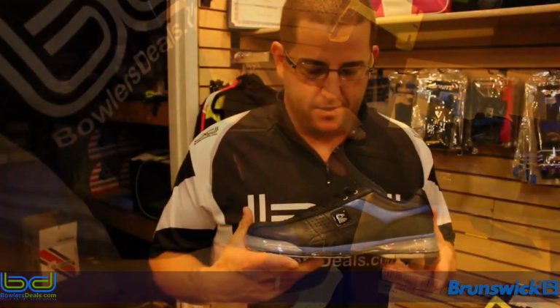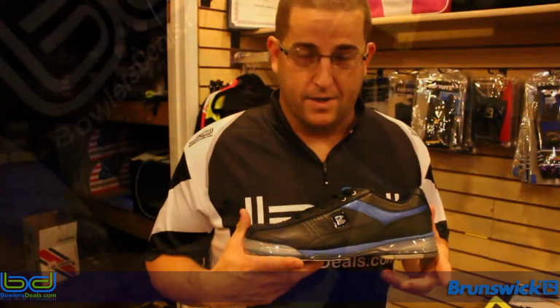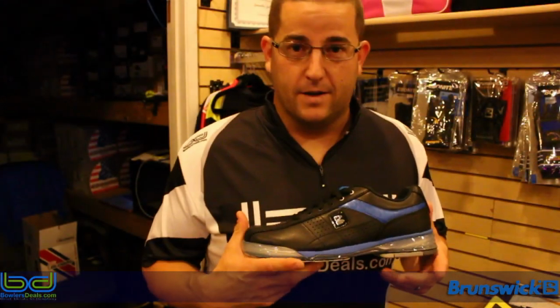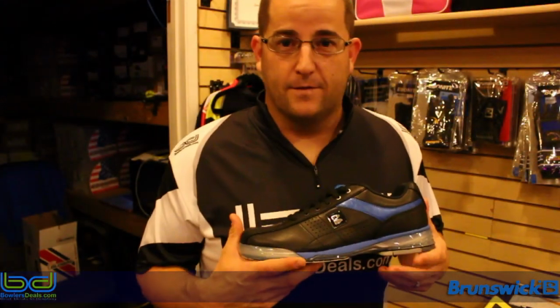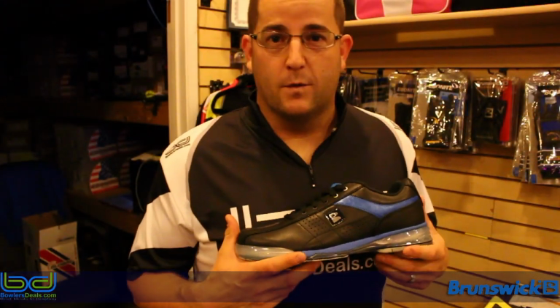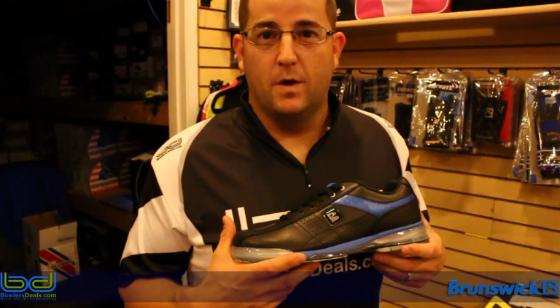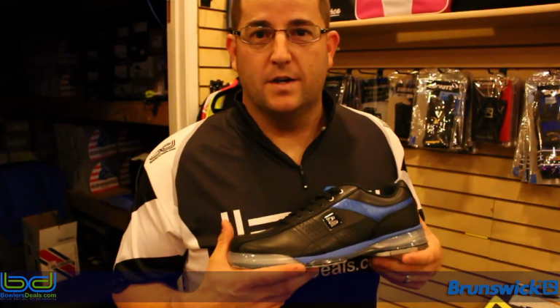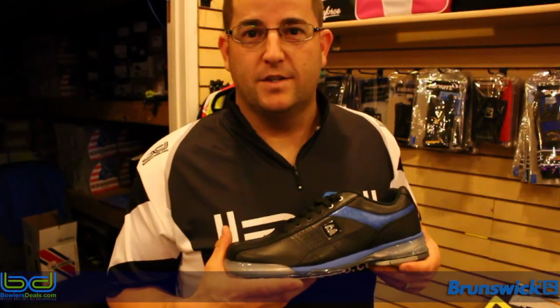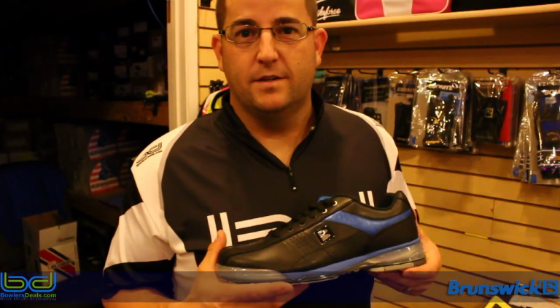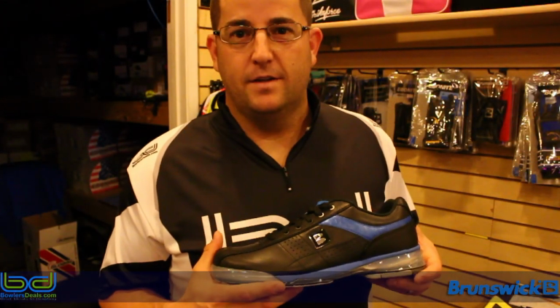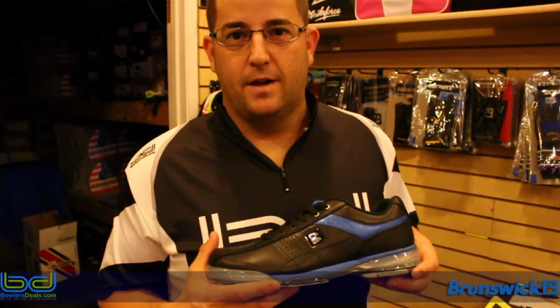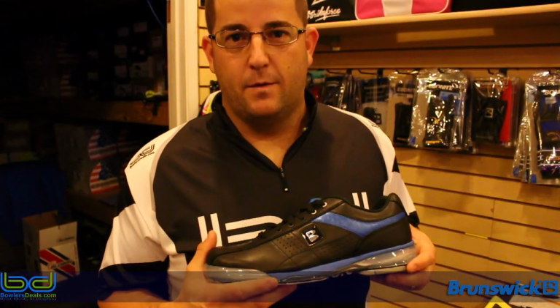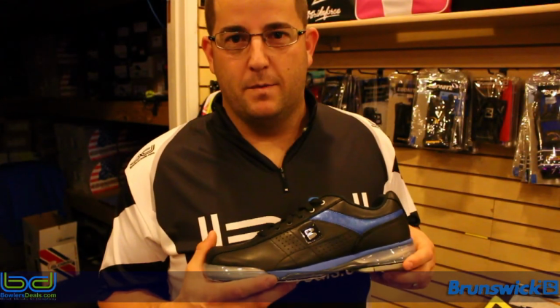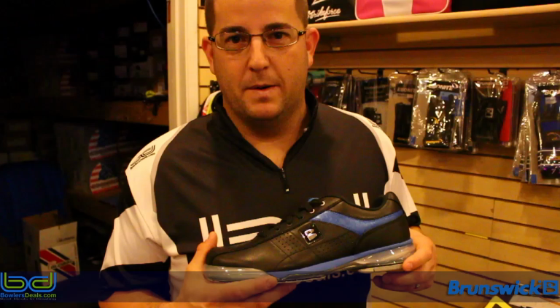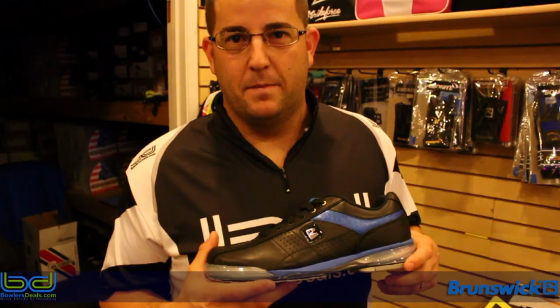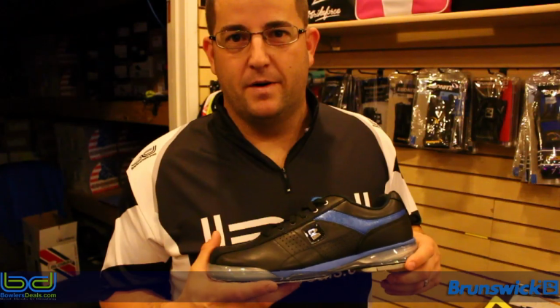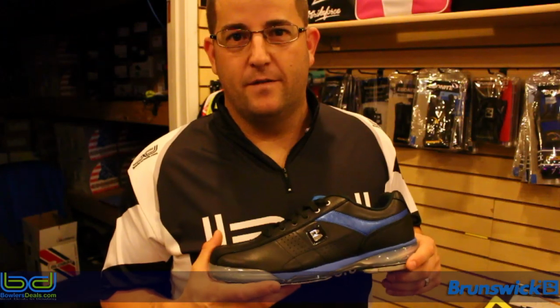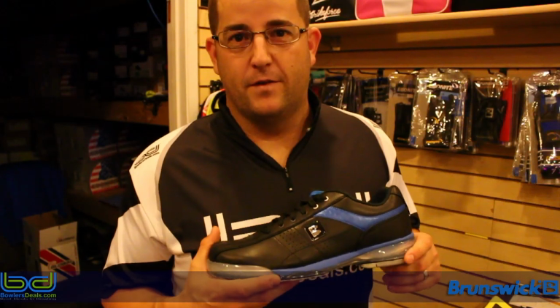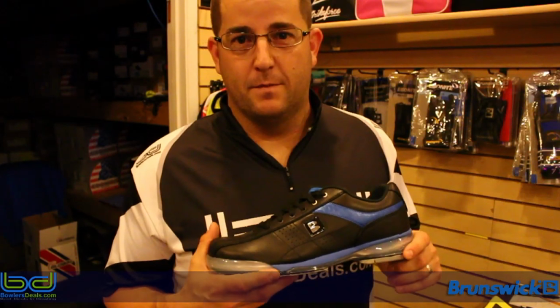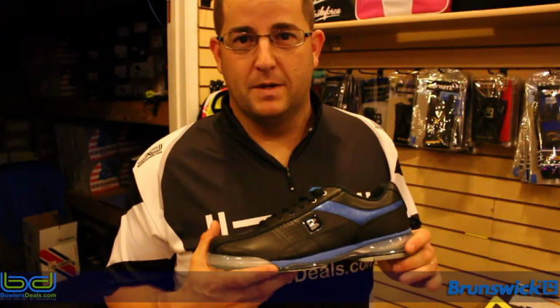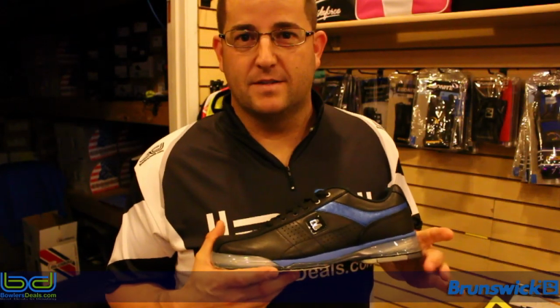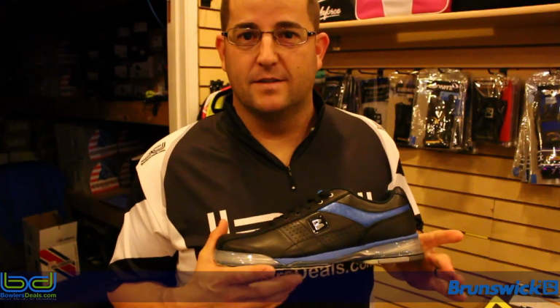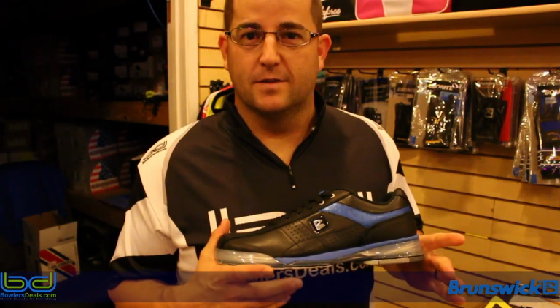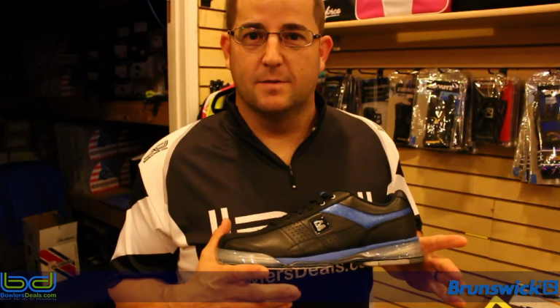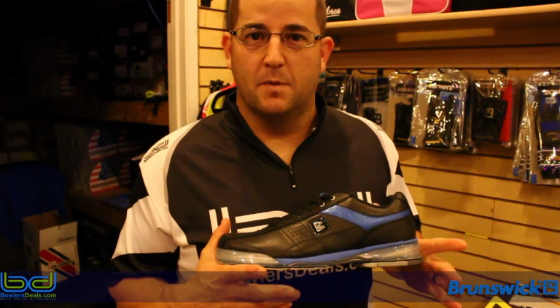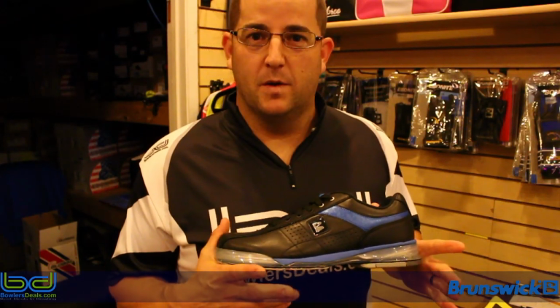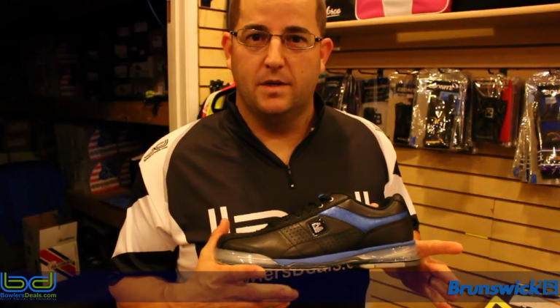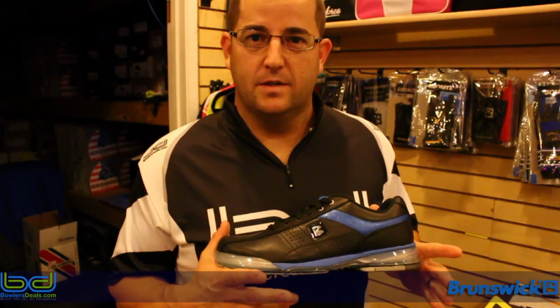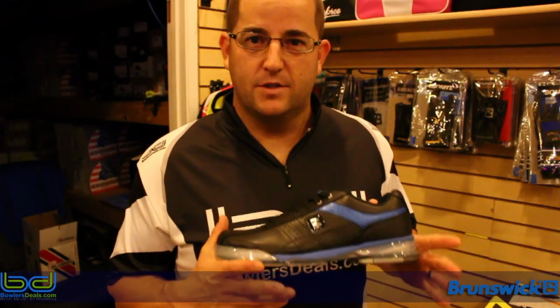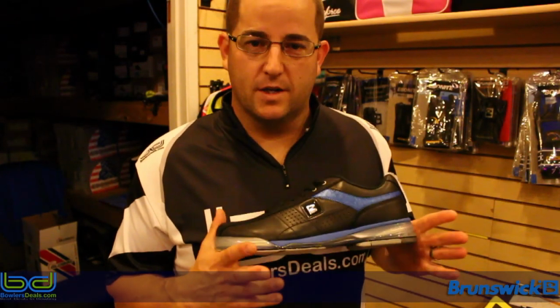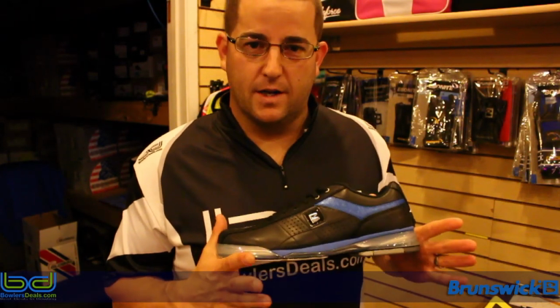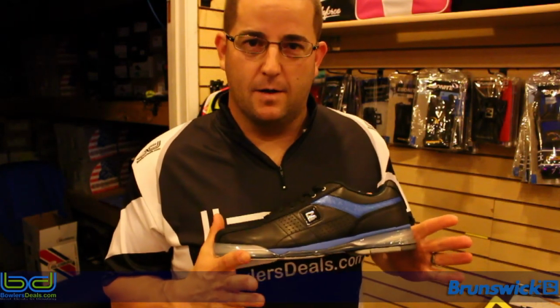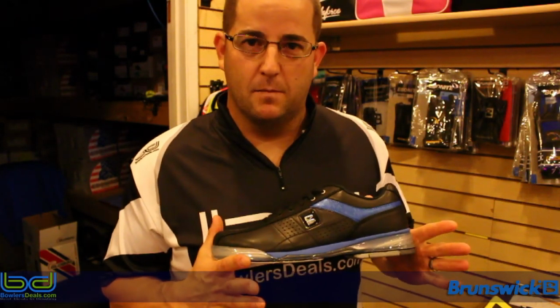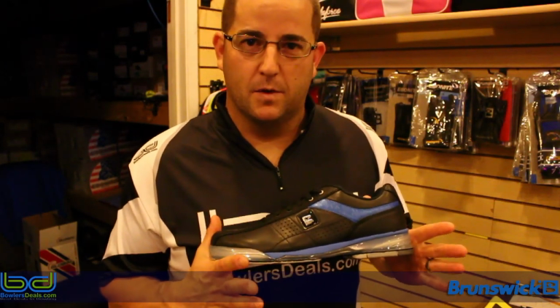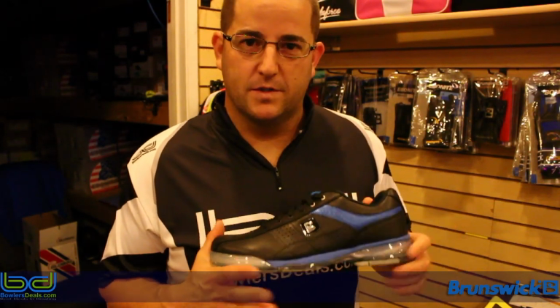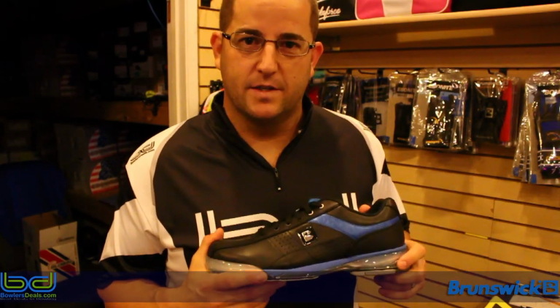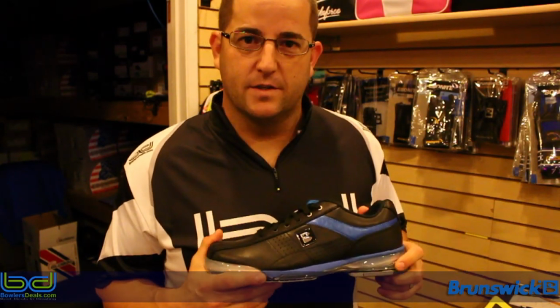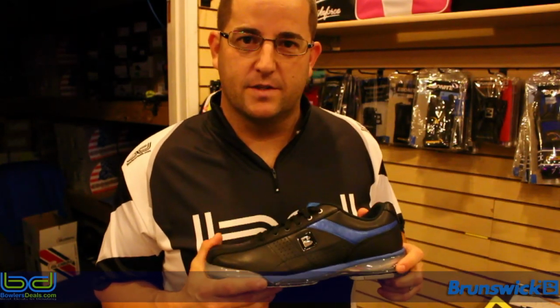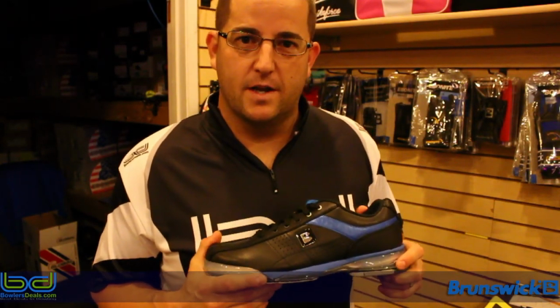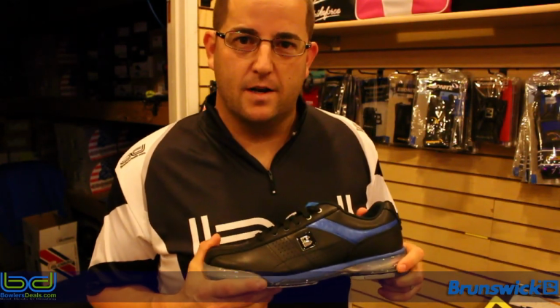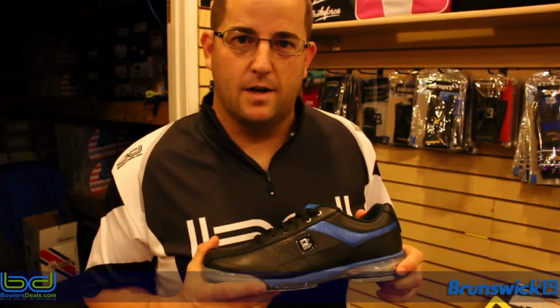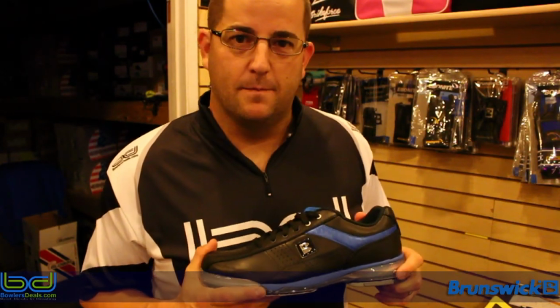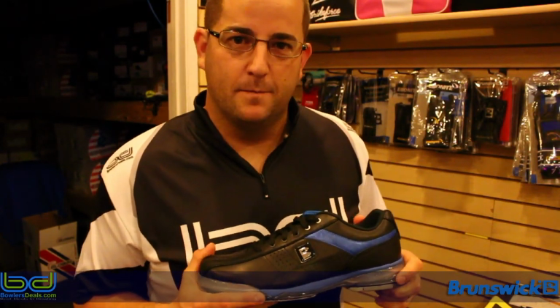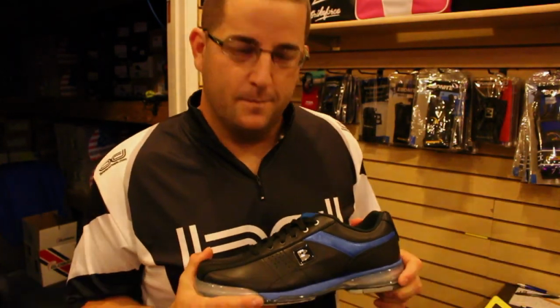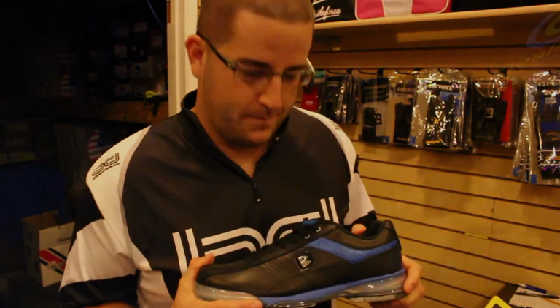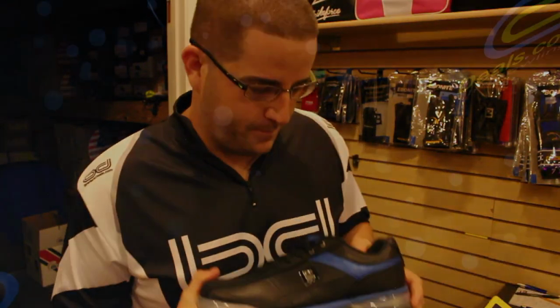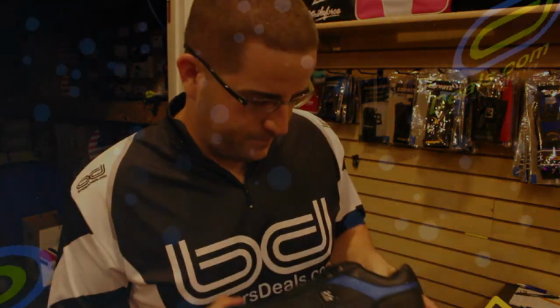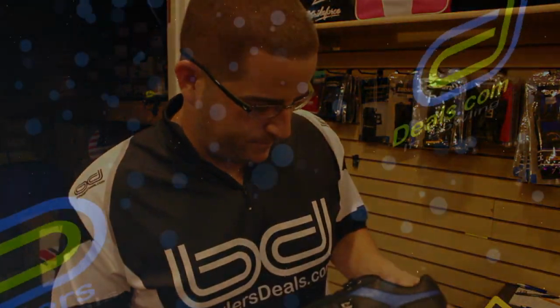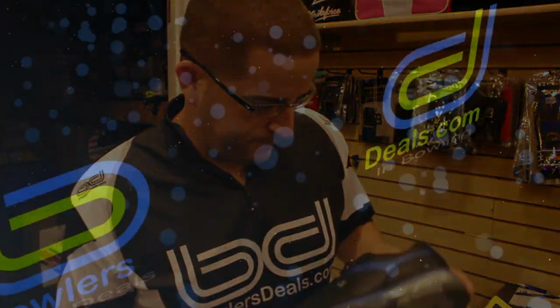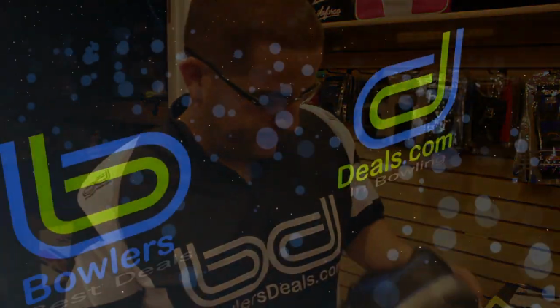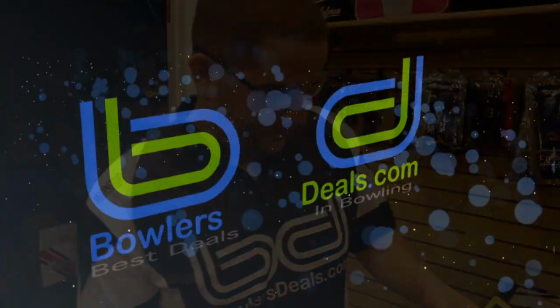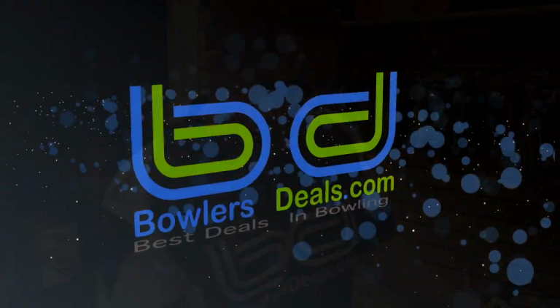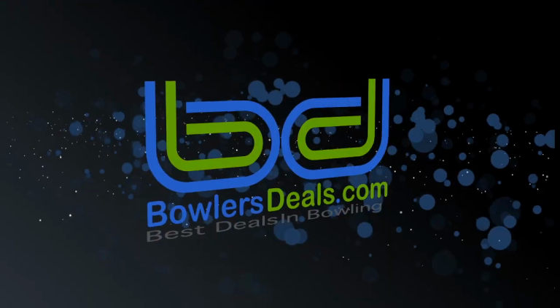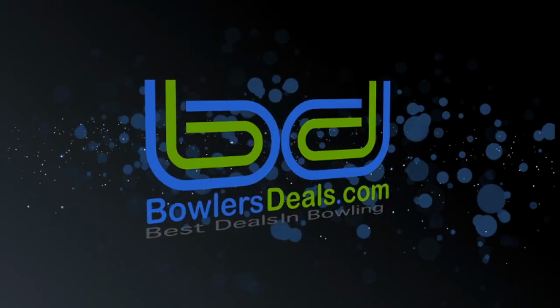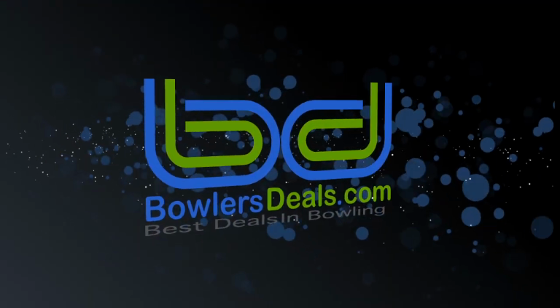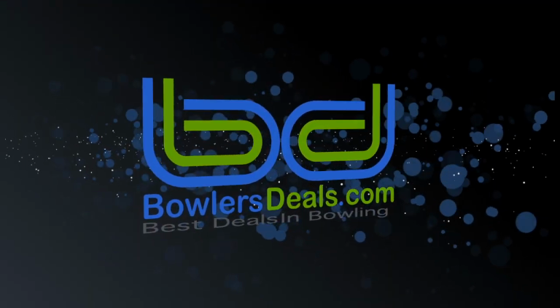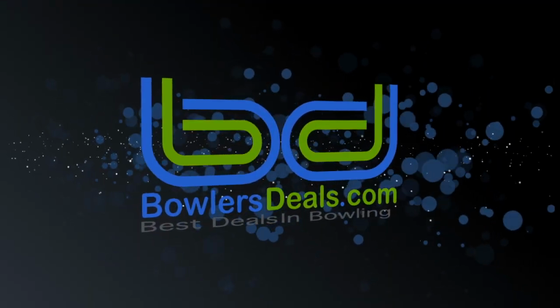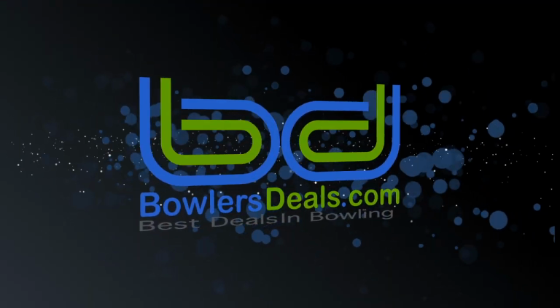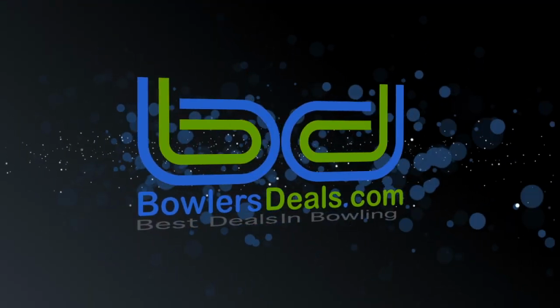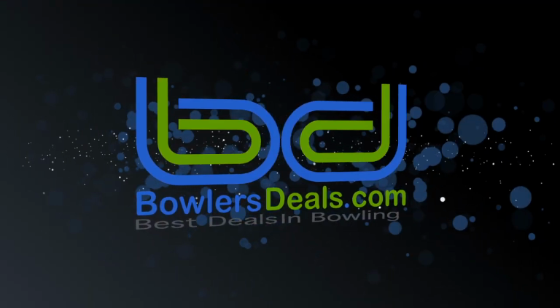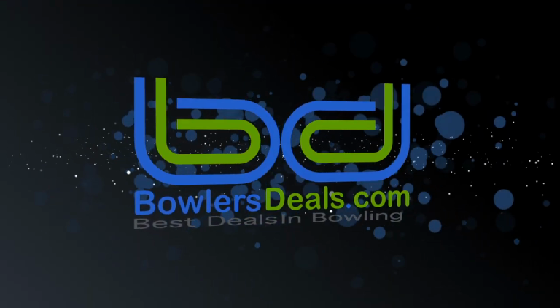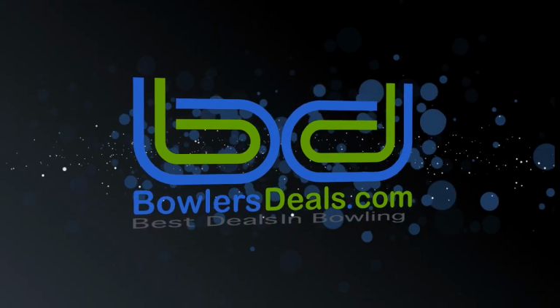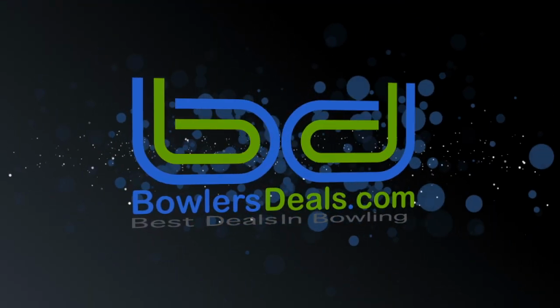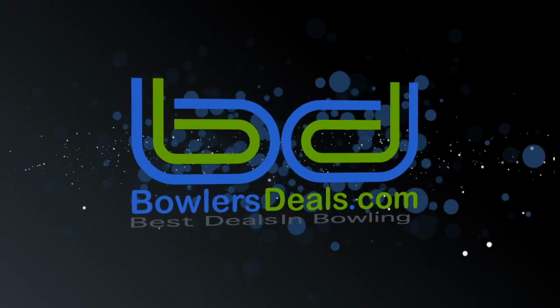Thank you for watching, and remember, for the best deals in bowling, check out BowlersDeals.com. Thank you for joining us, we'll see you next time.